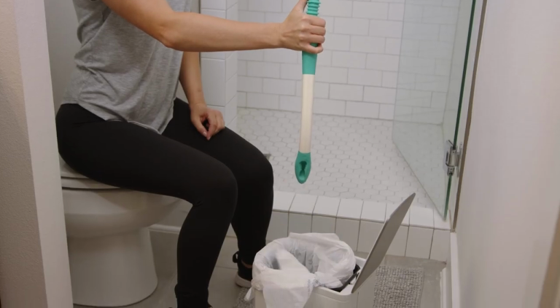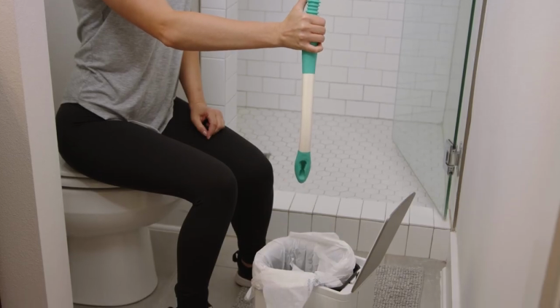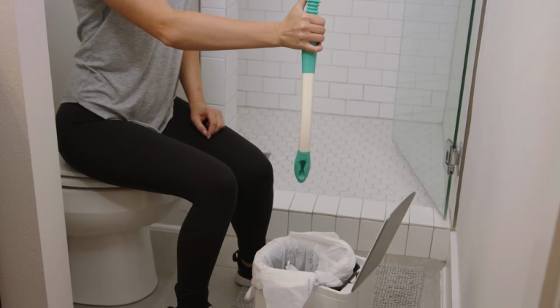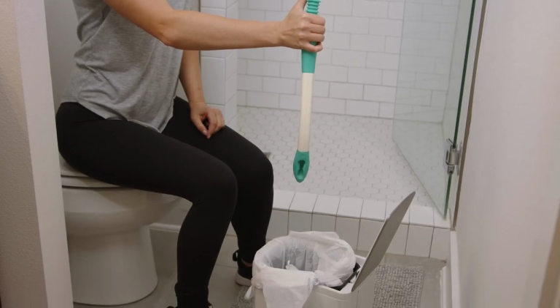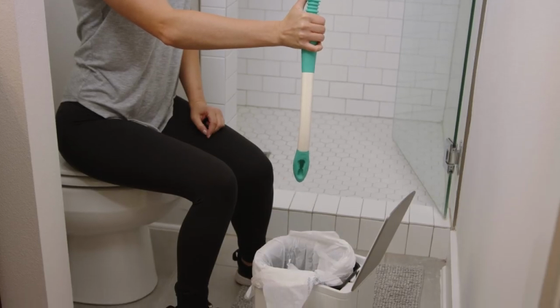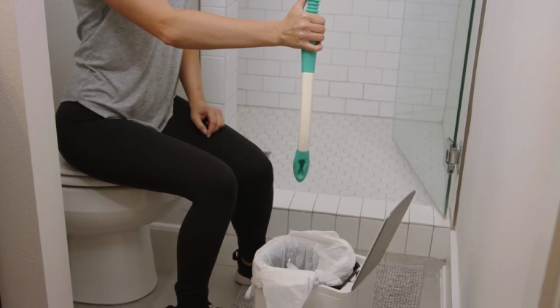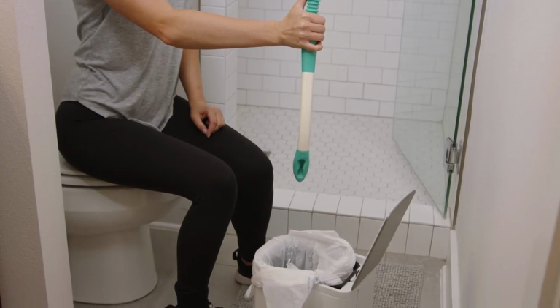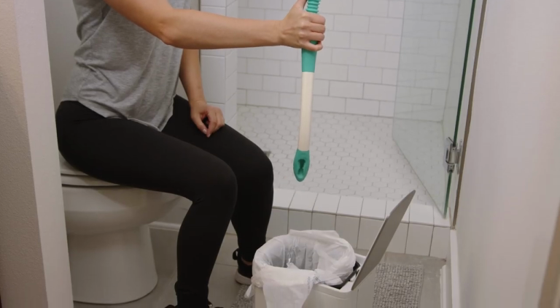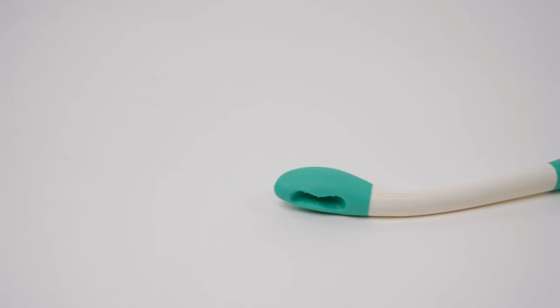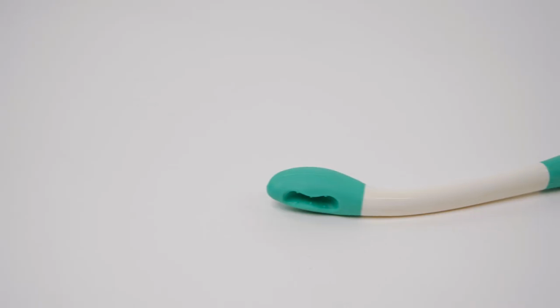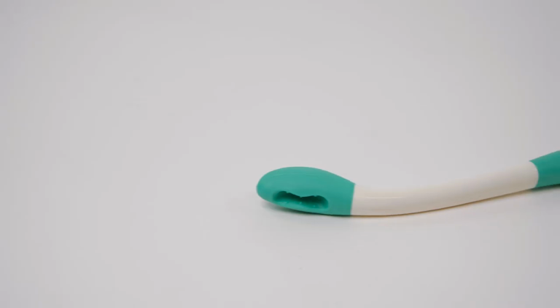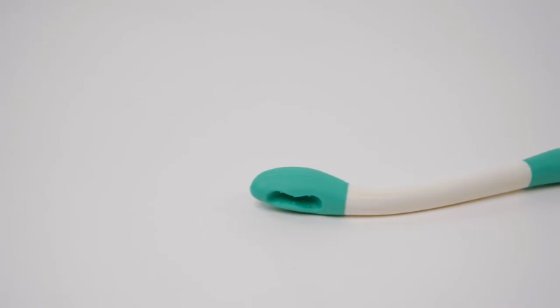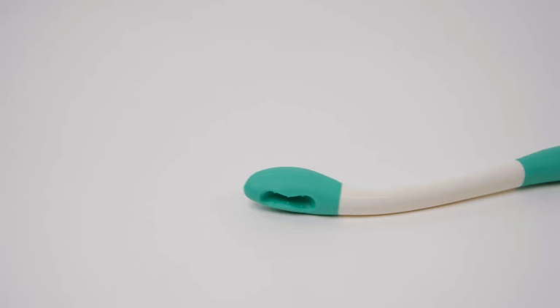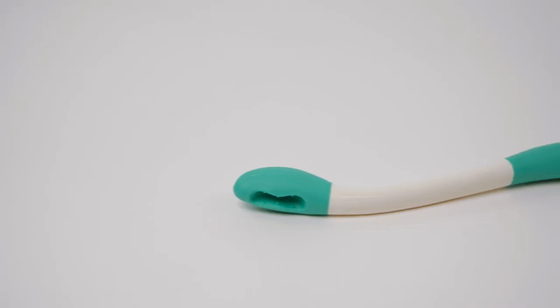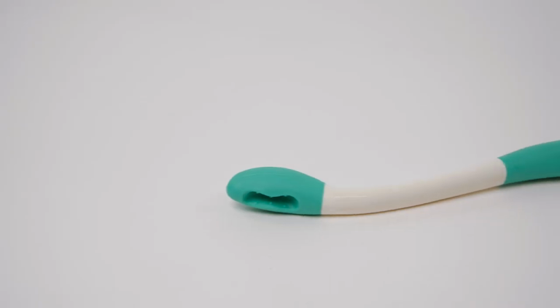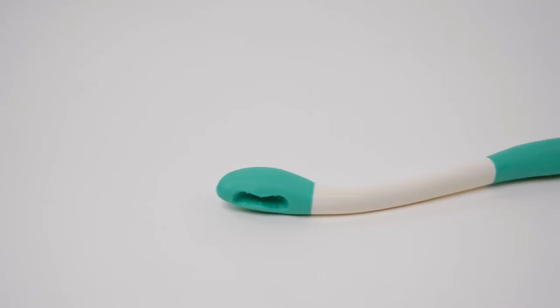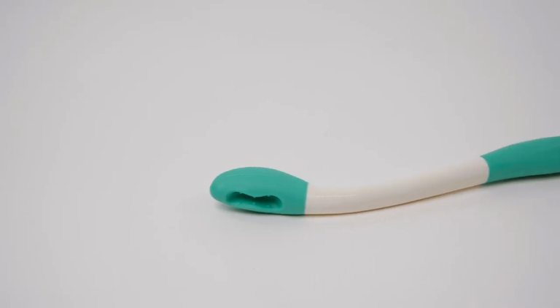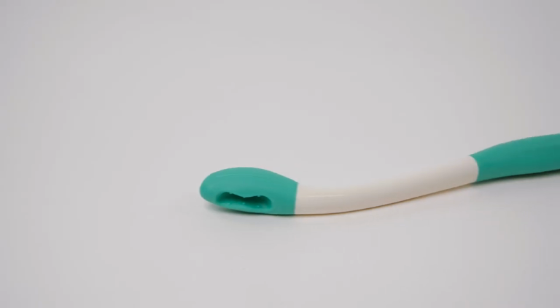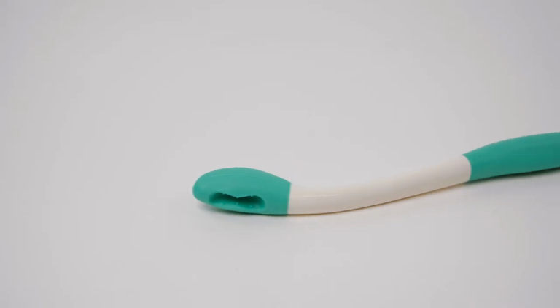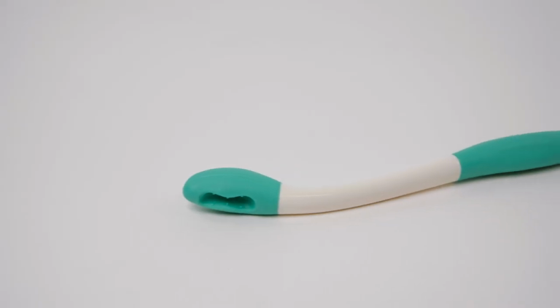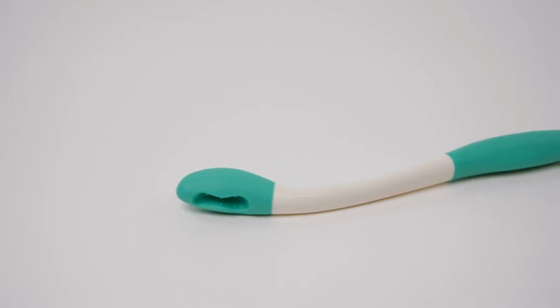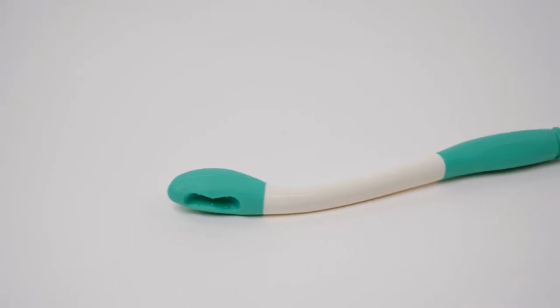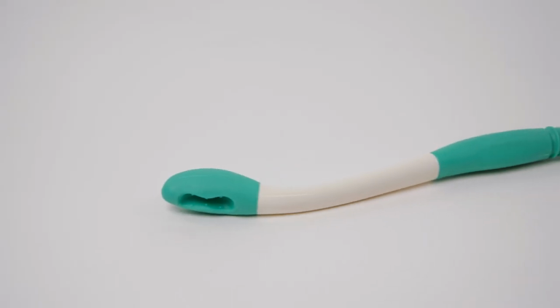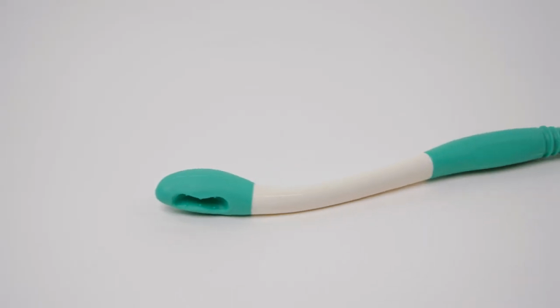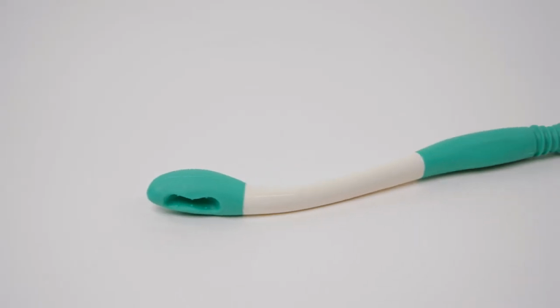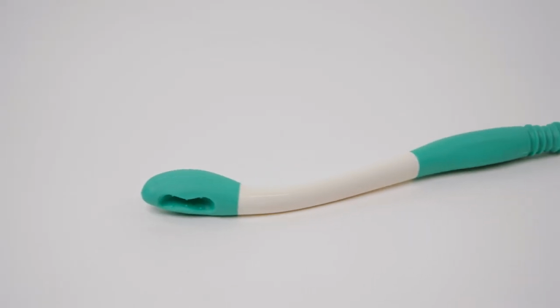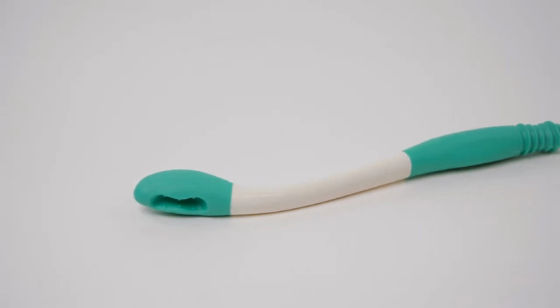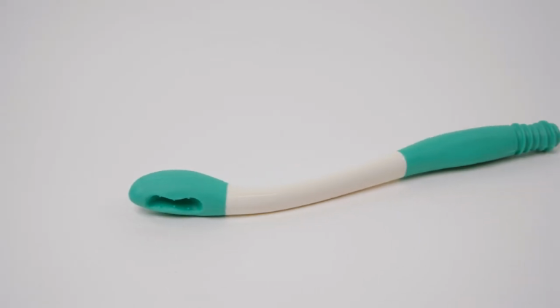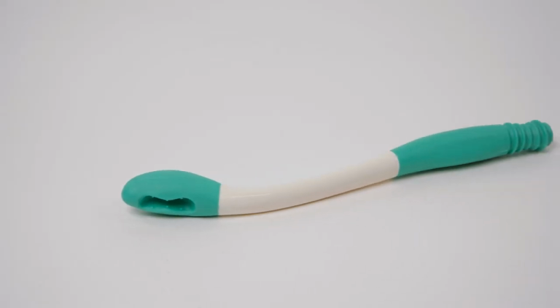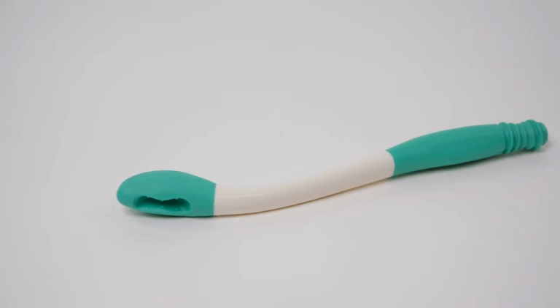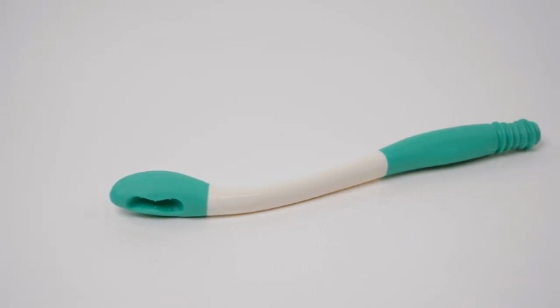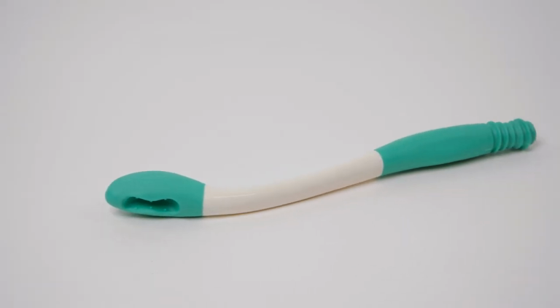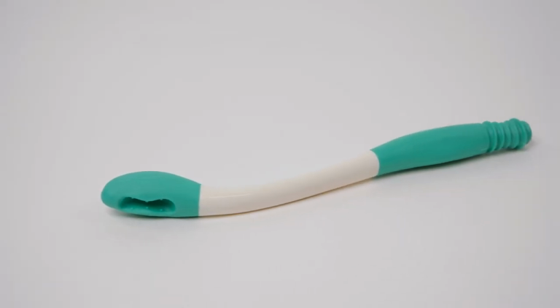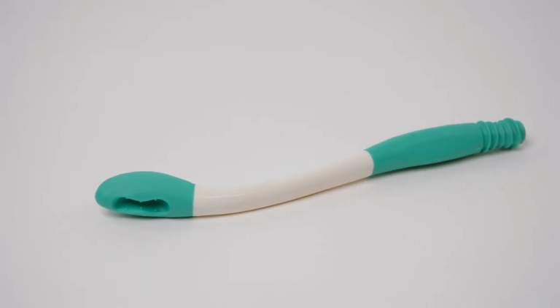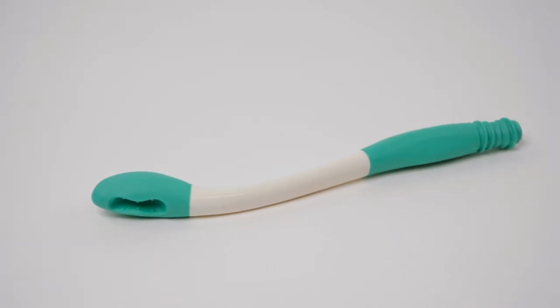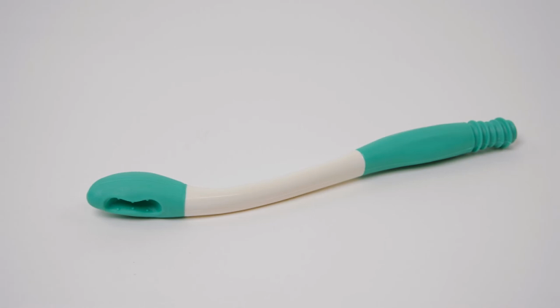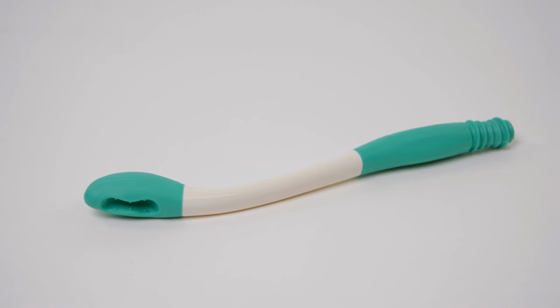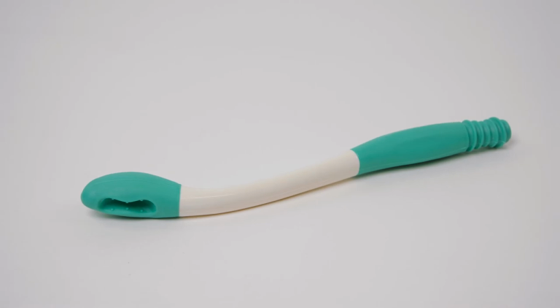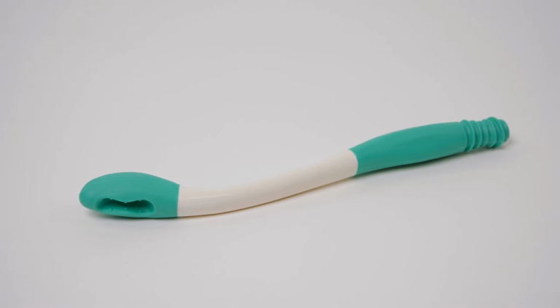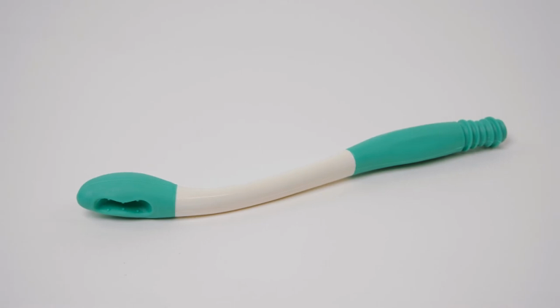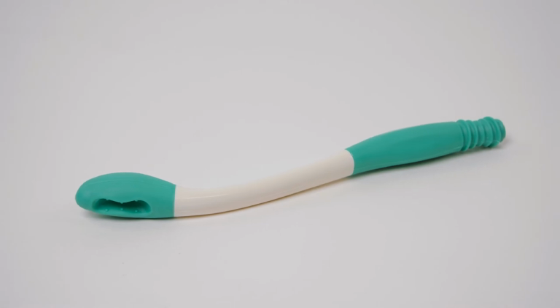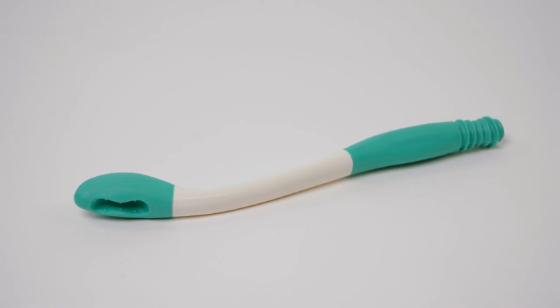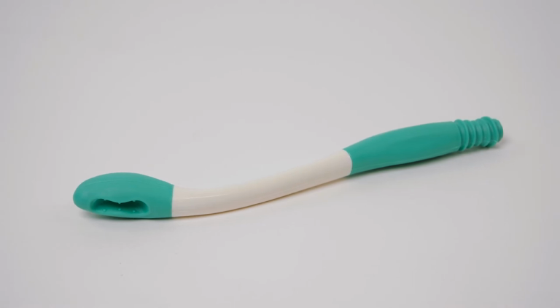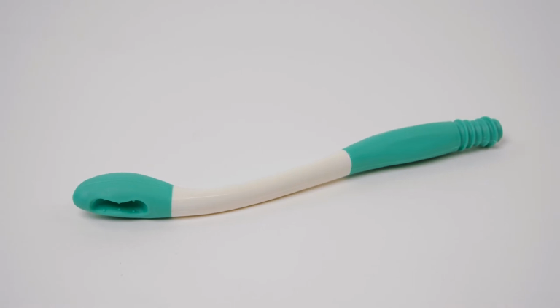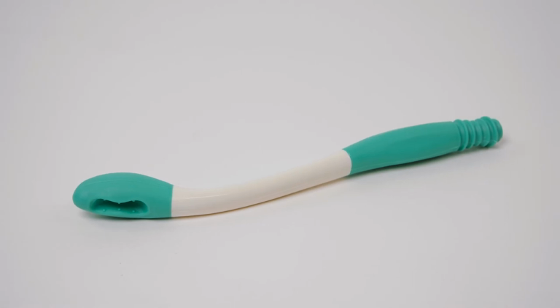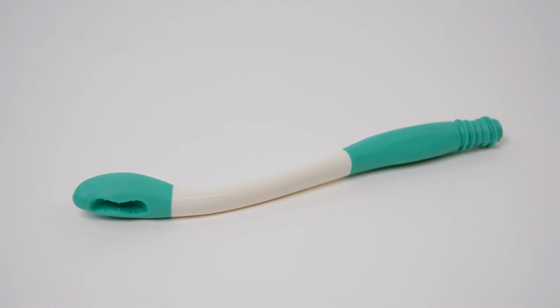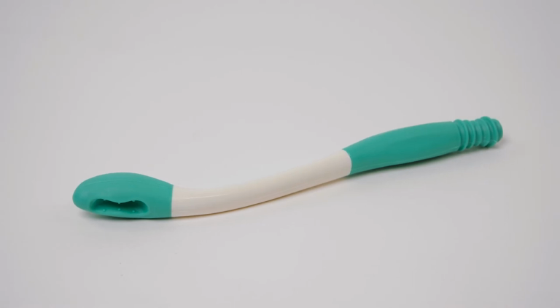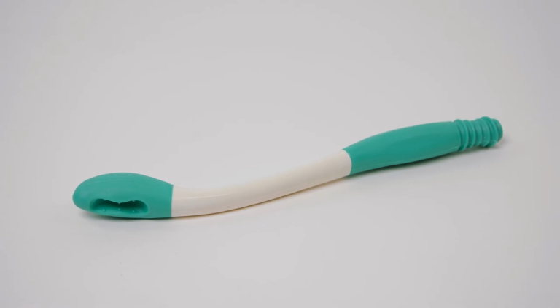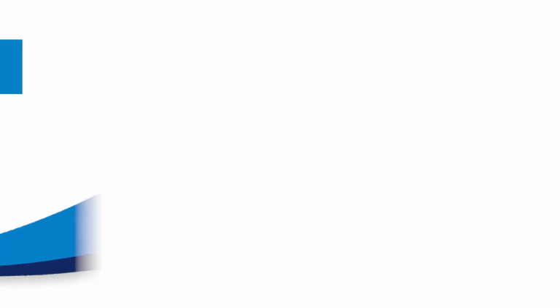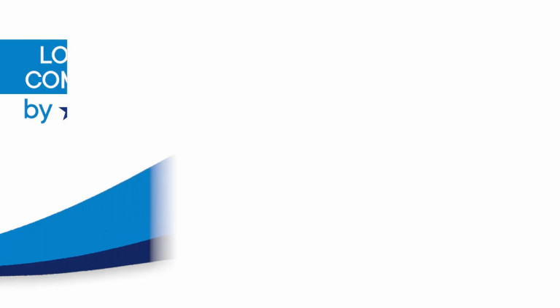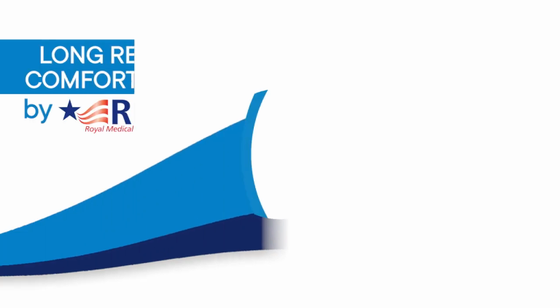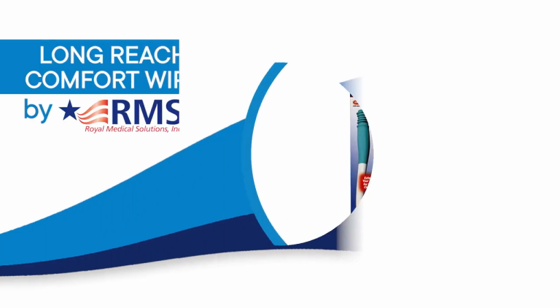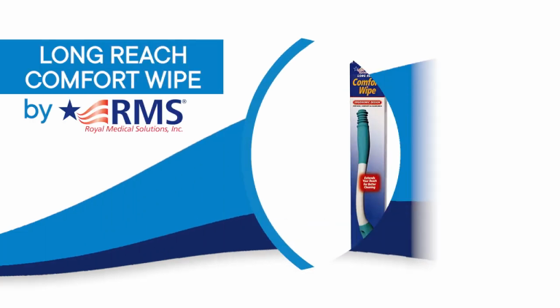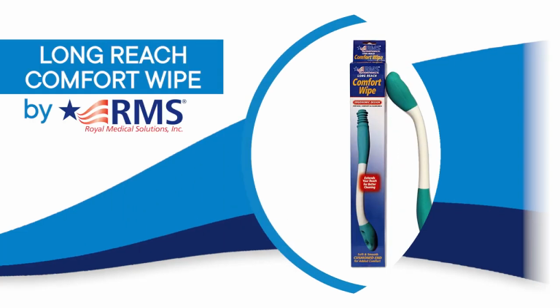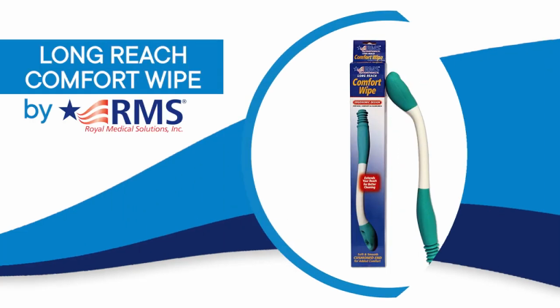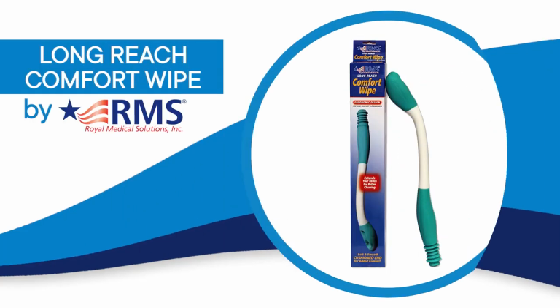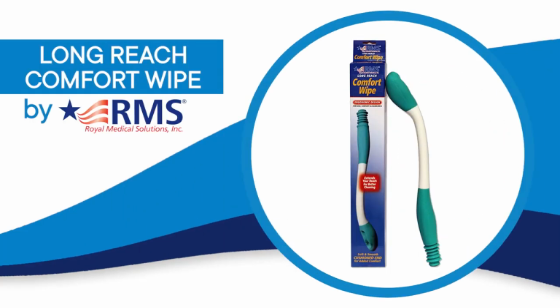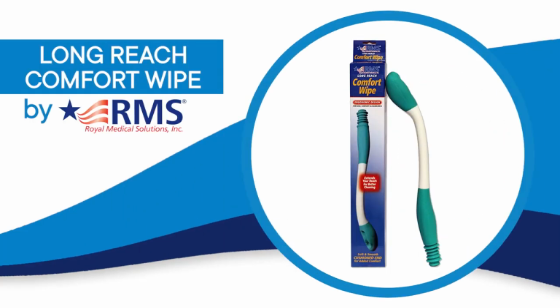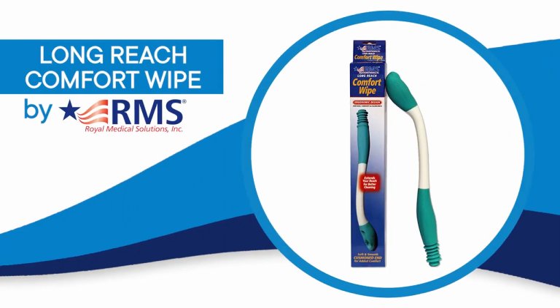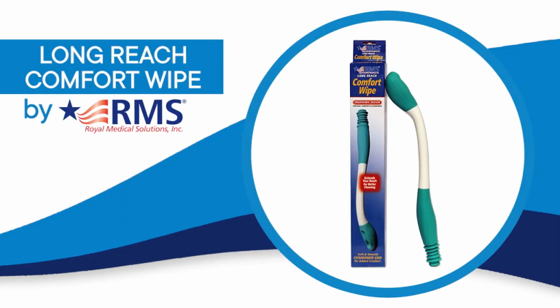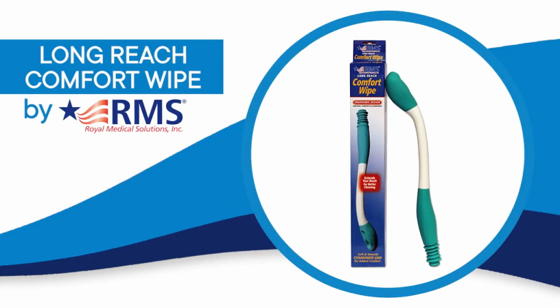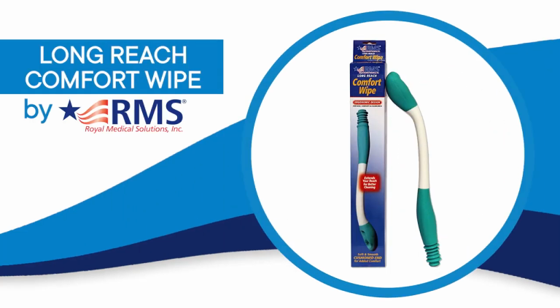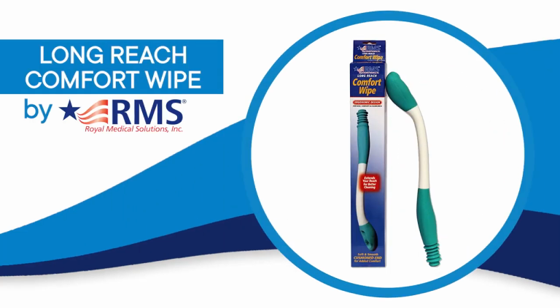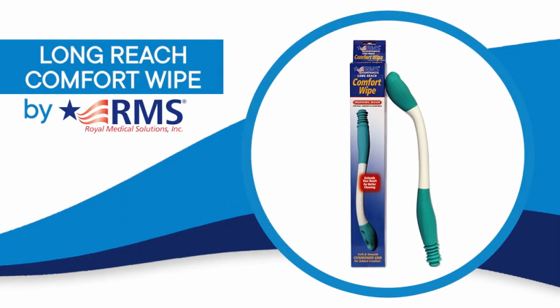Regain your independence with the Long Reach Comfort Wipe from RMS. Helpful solutions for life.